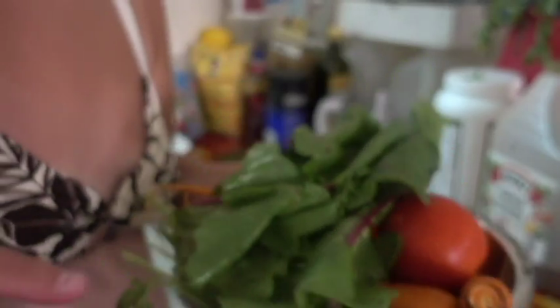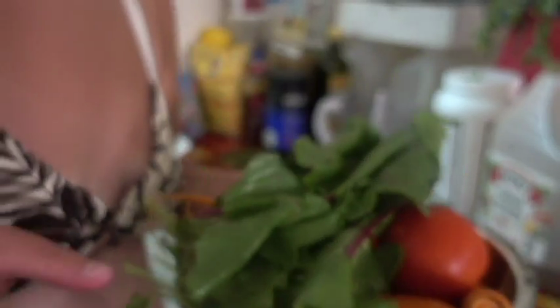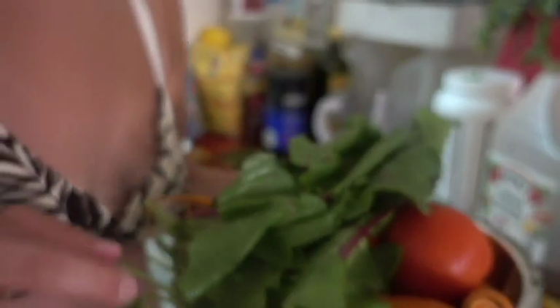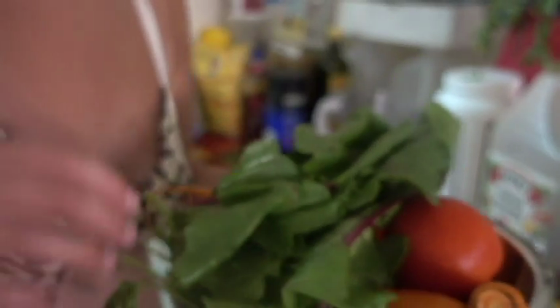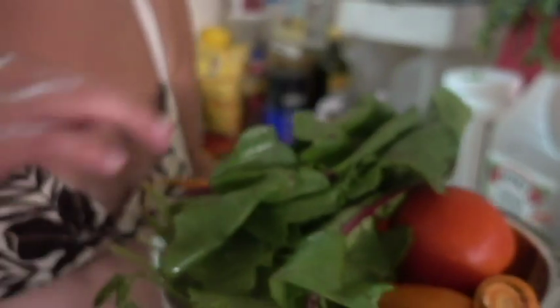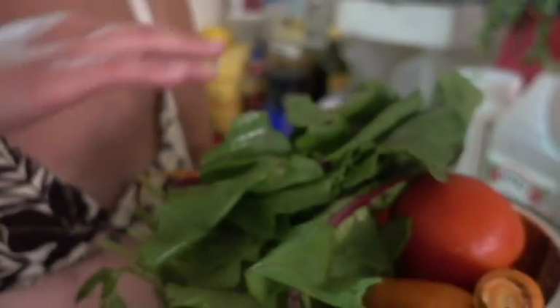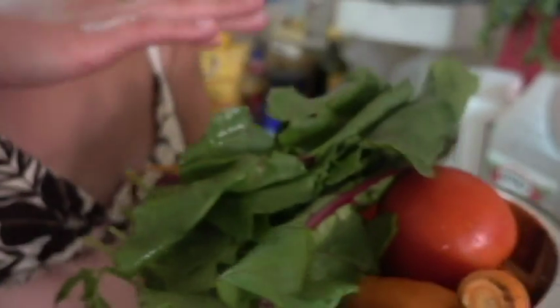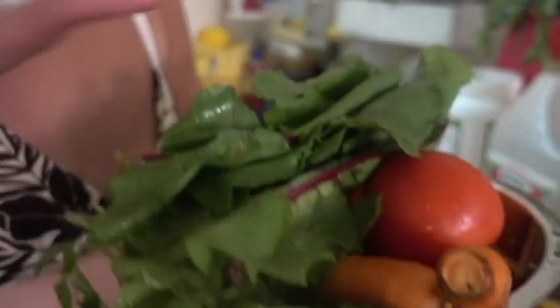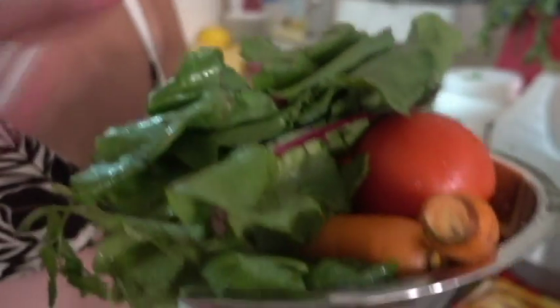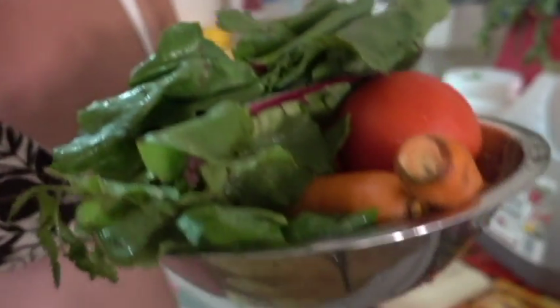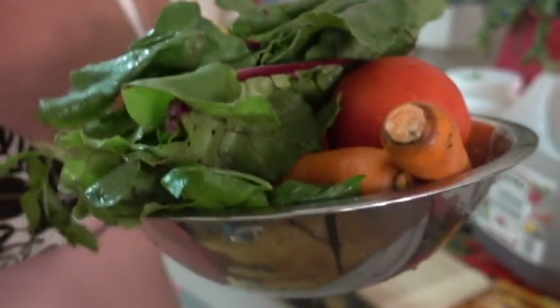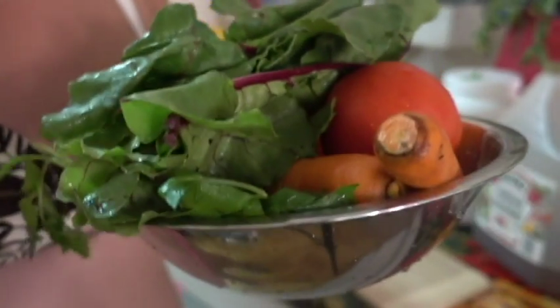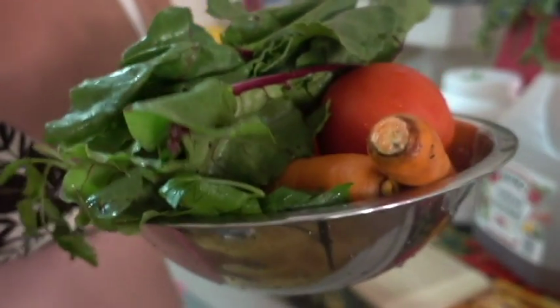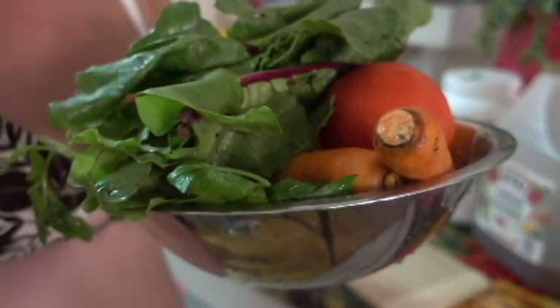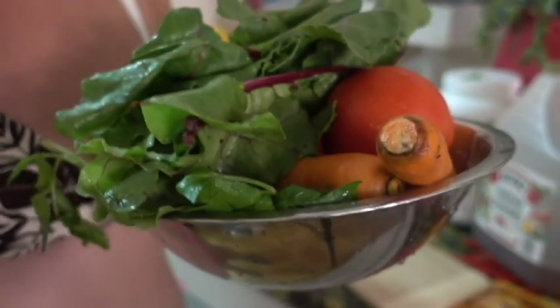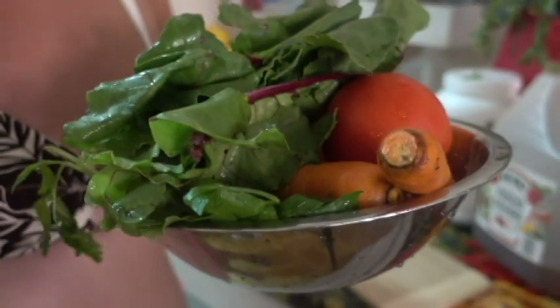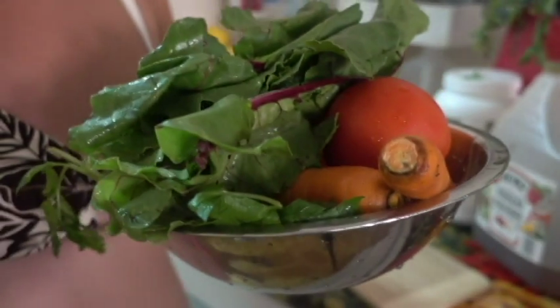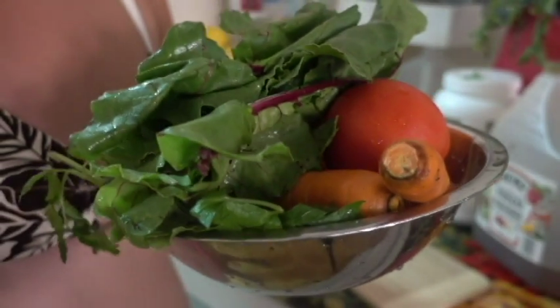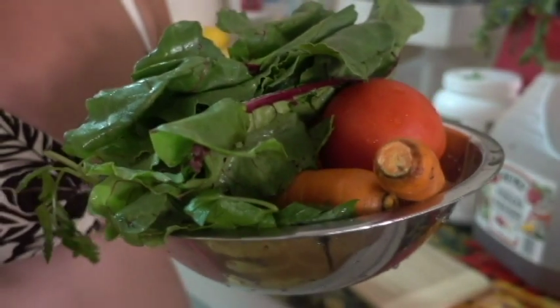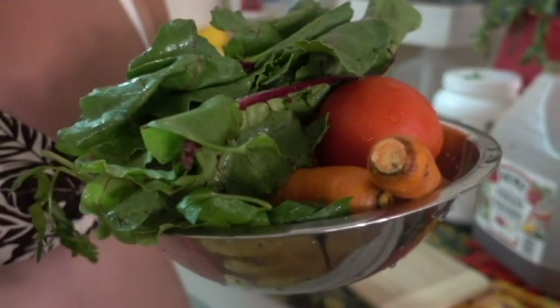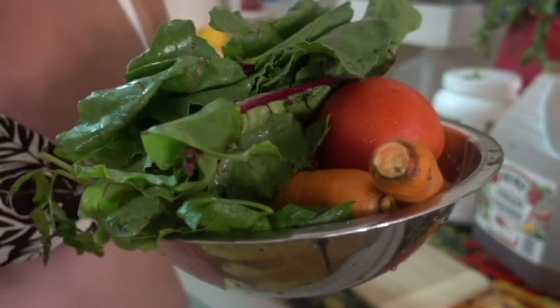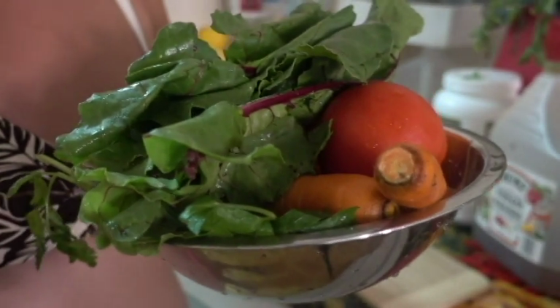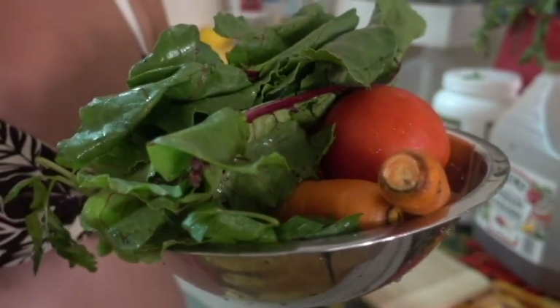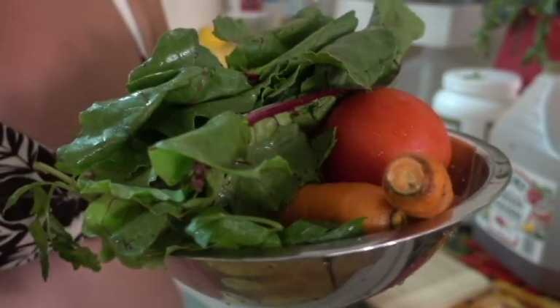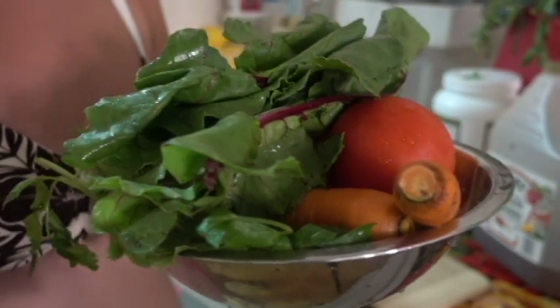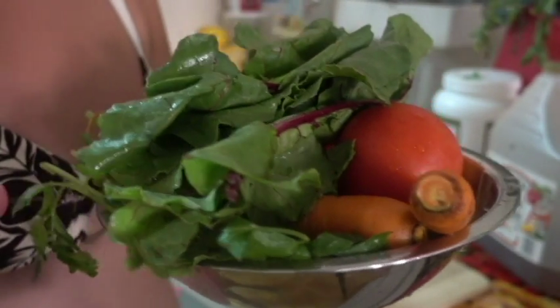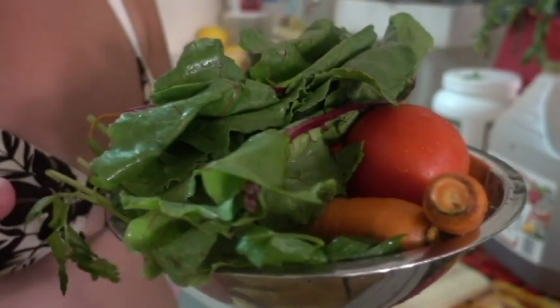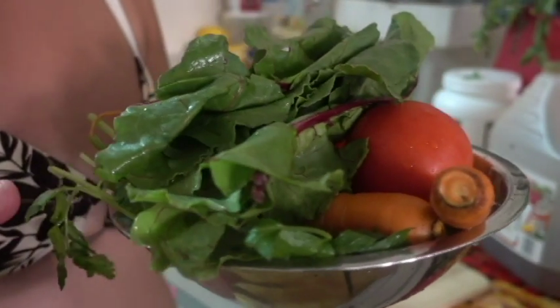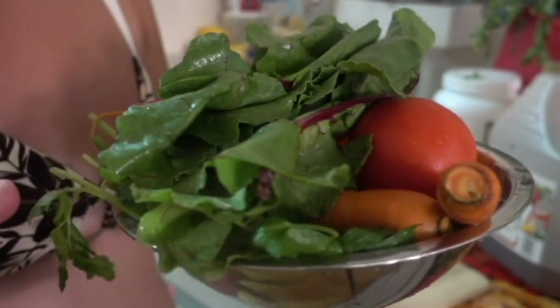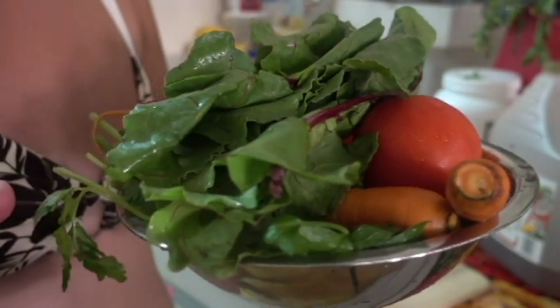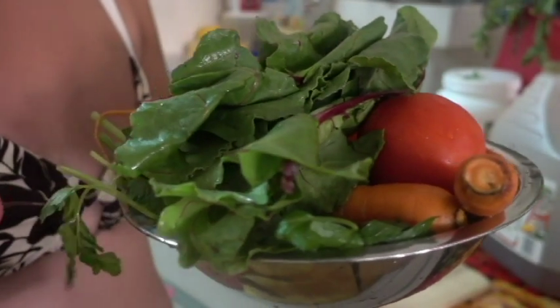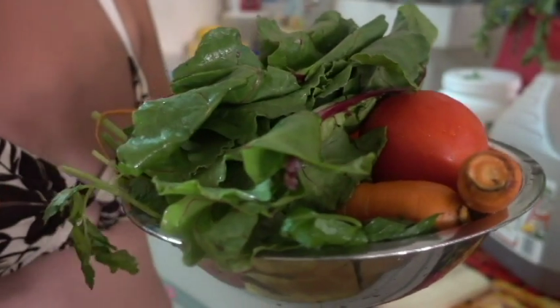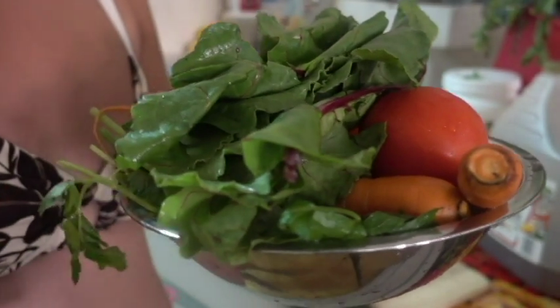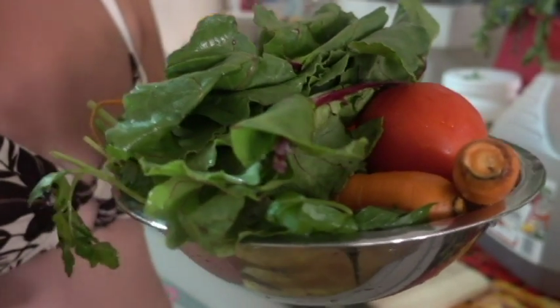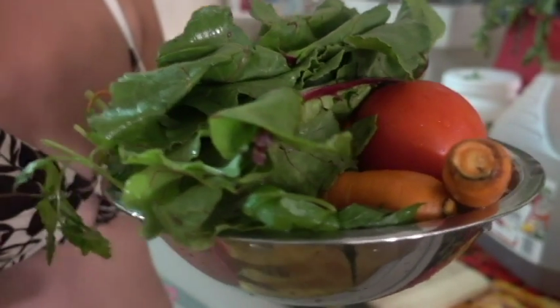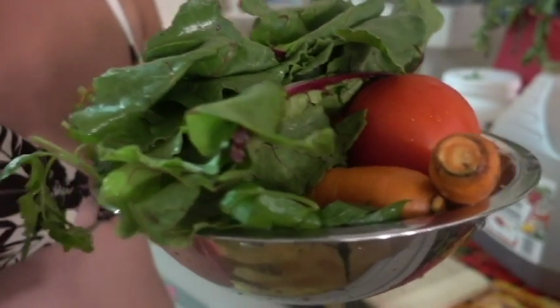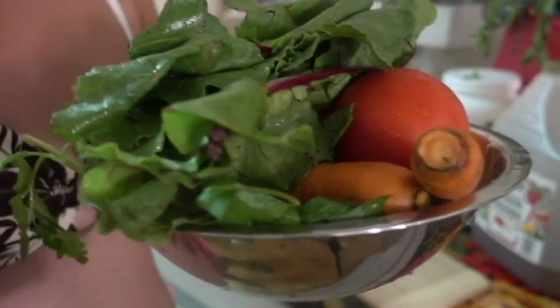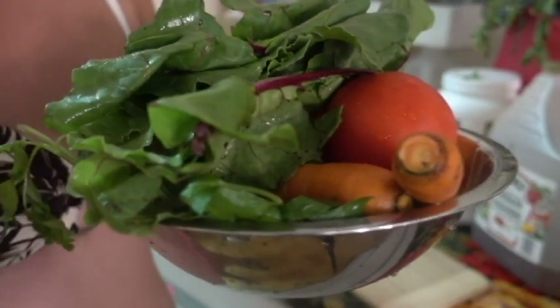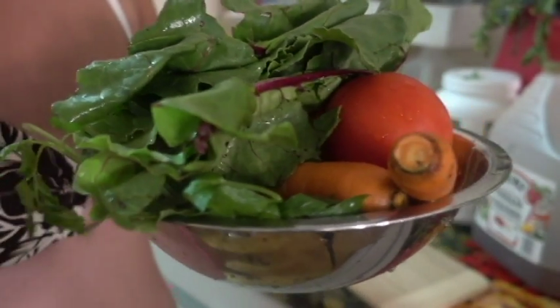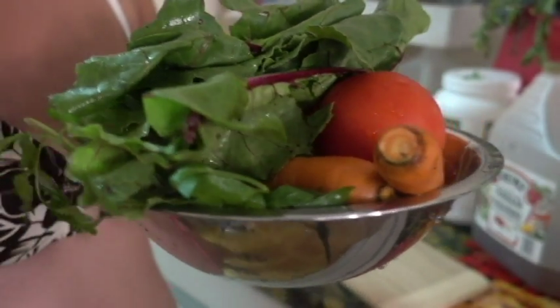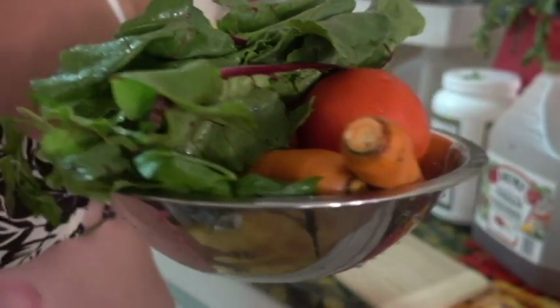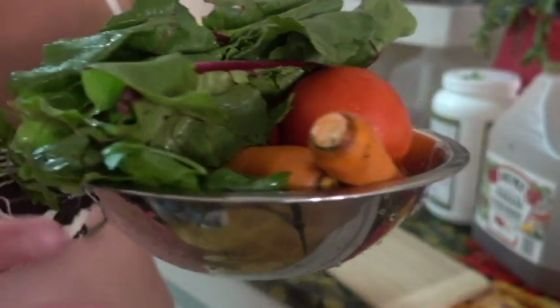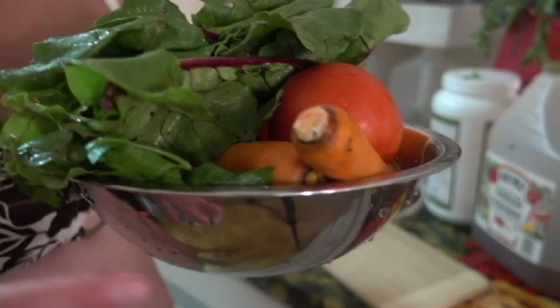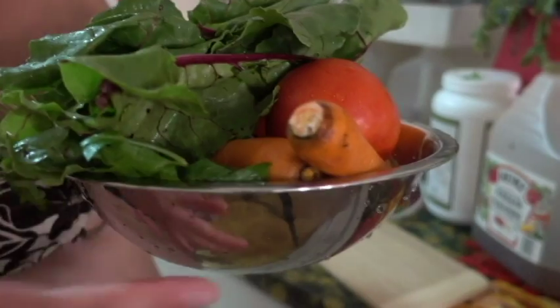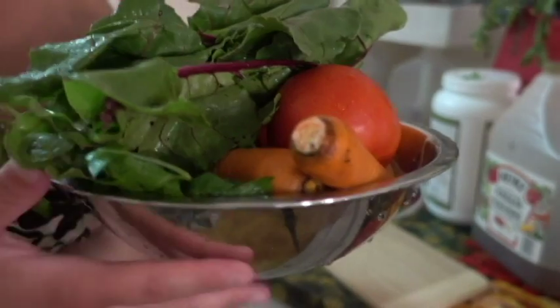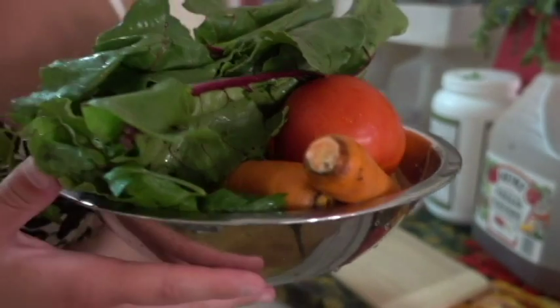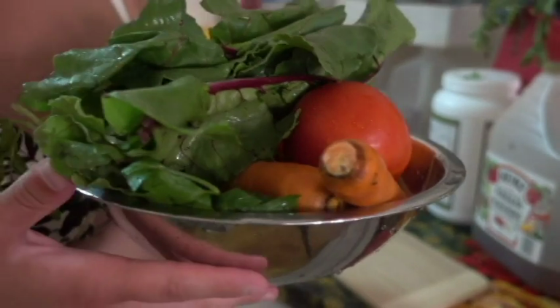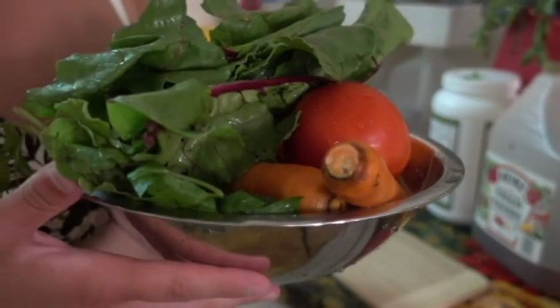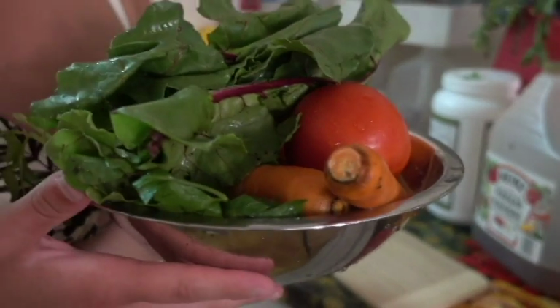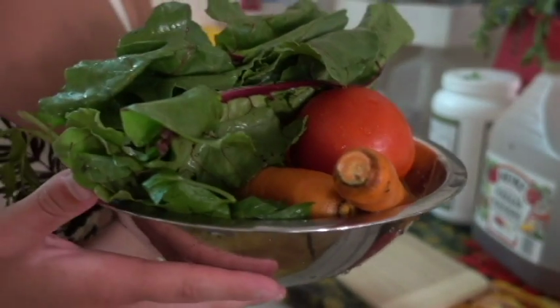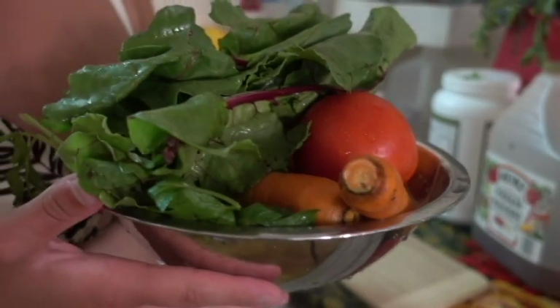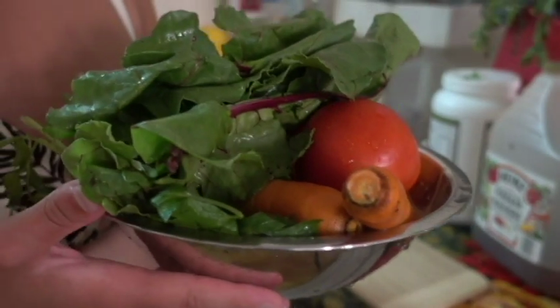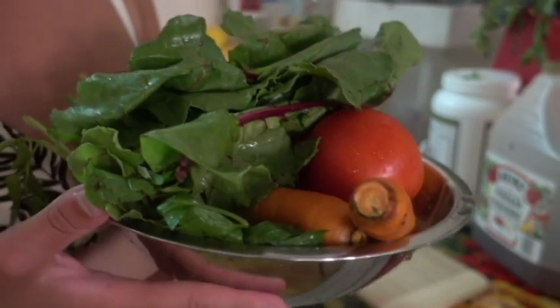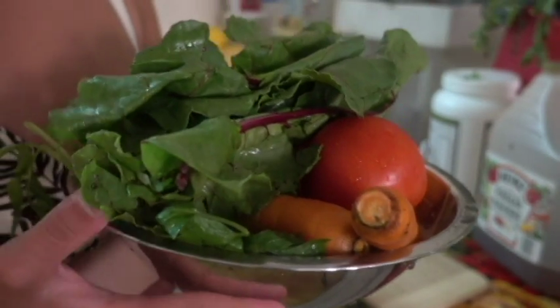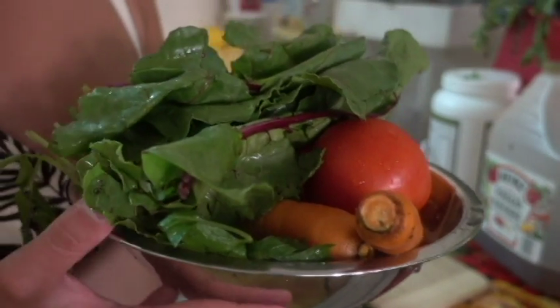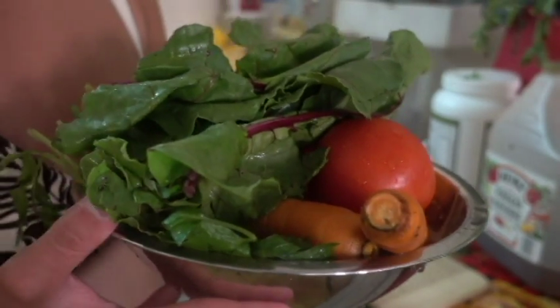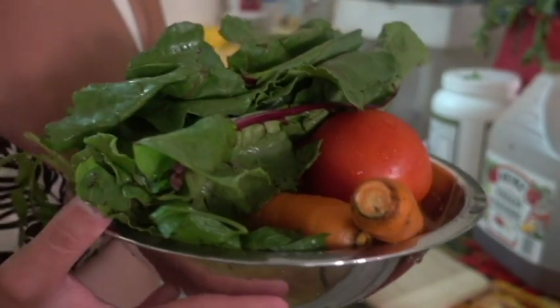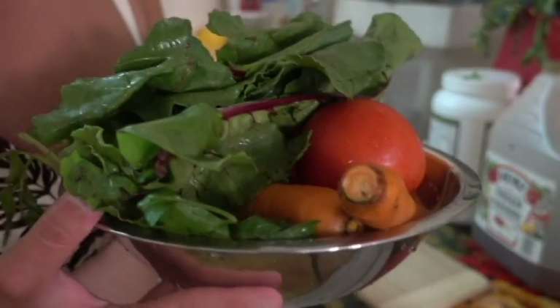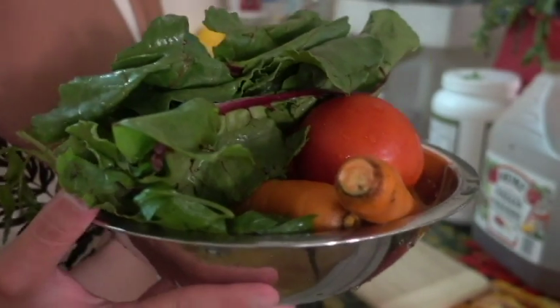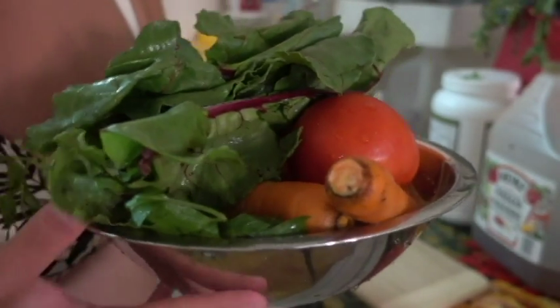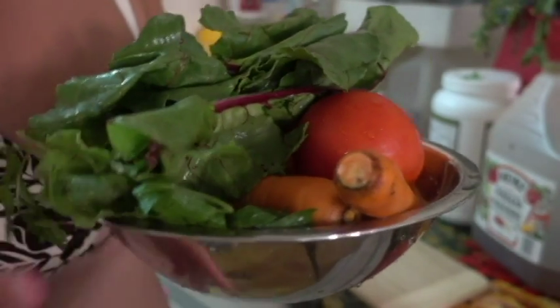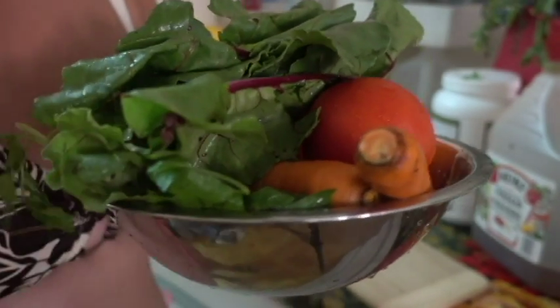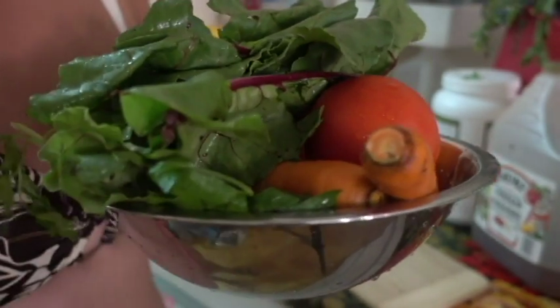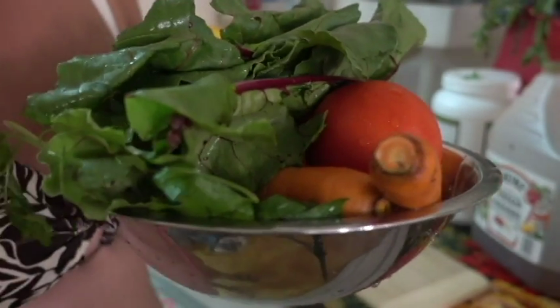So once you're done washing your vegetables, we are going to commence the chopping.